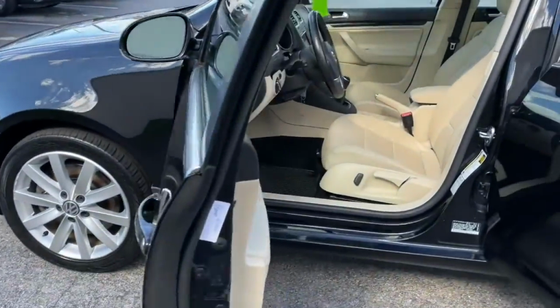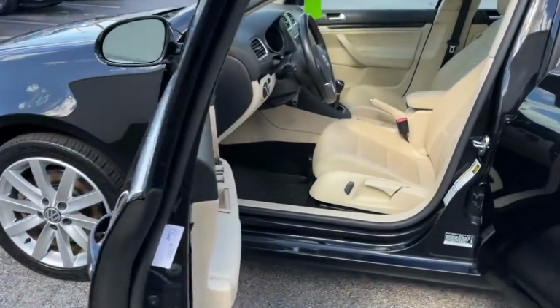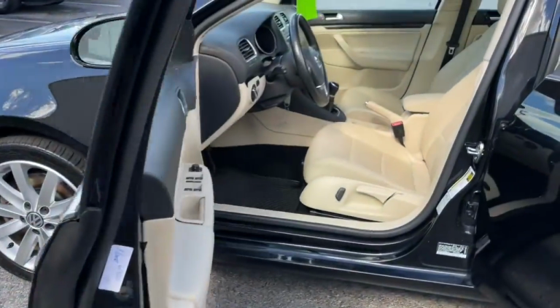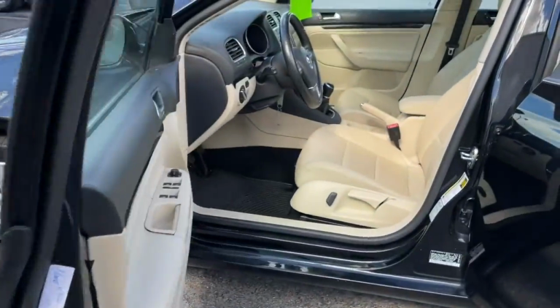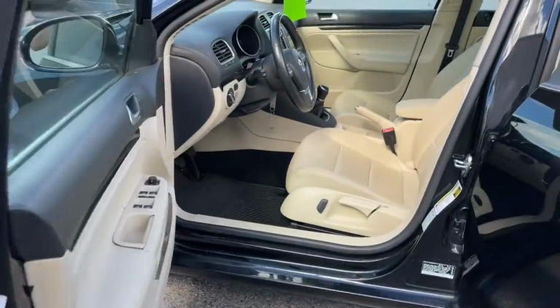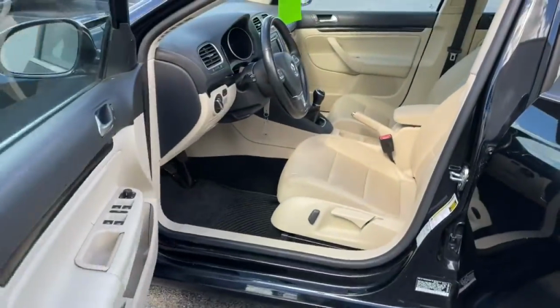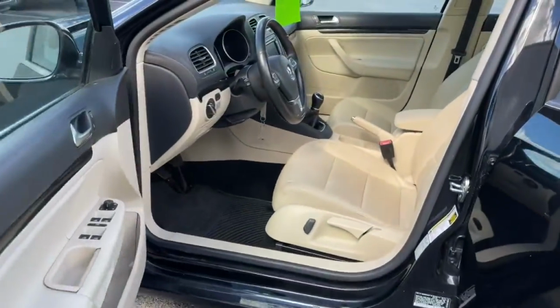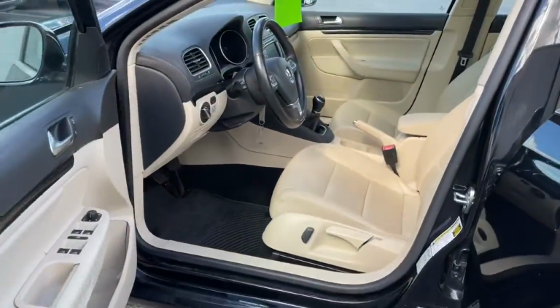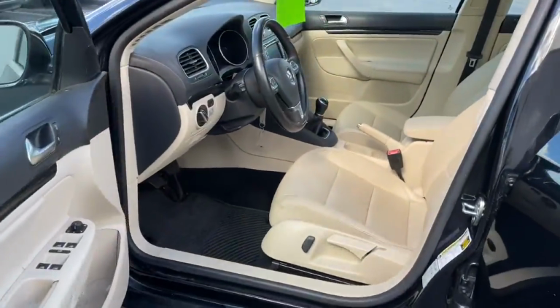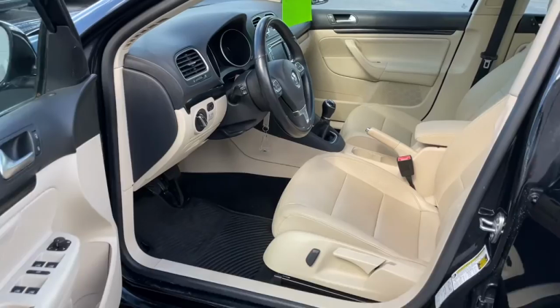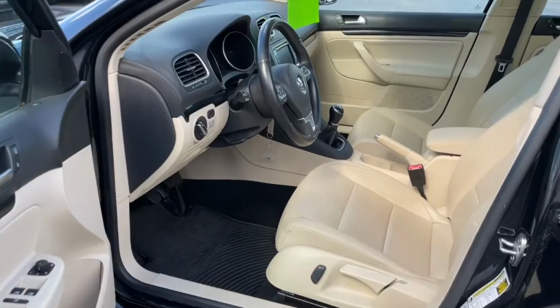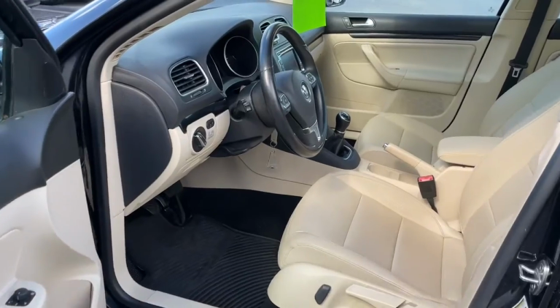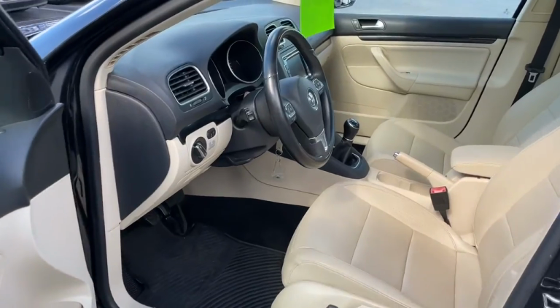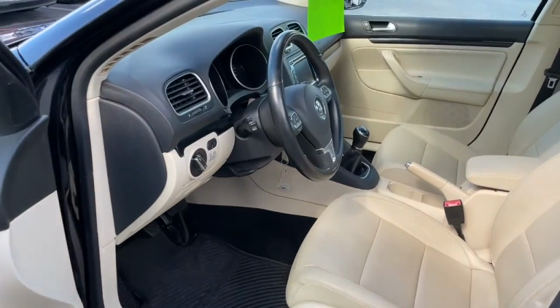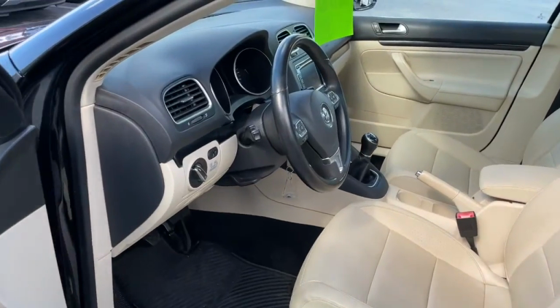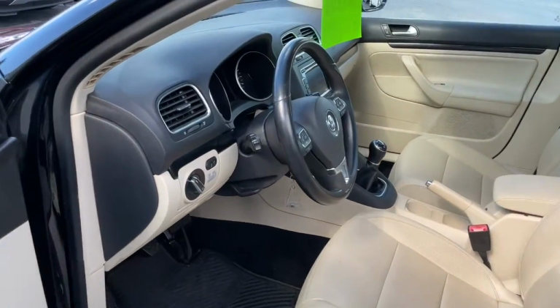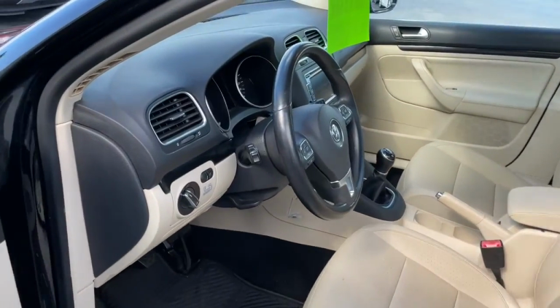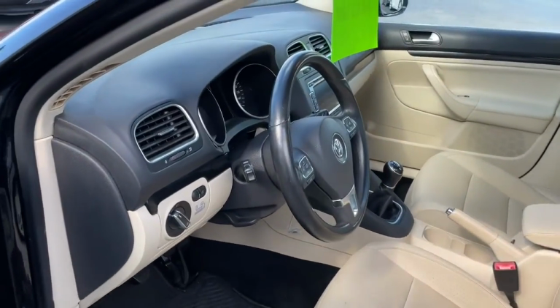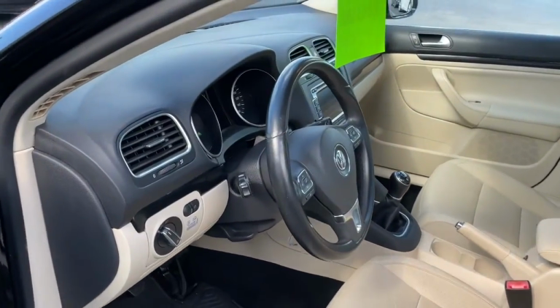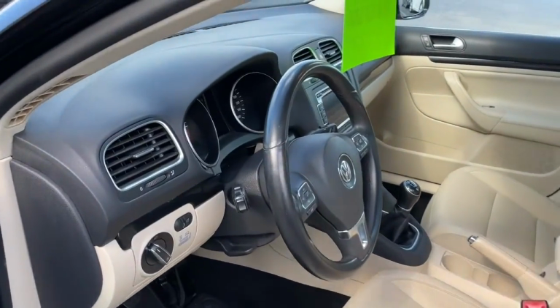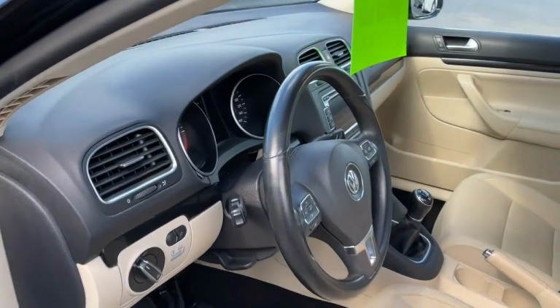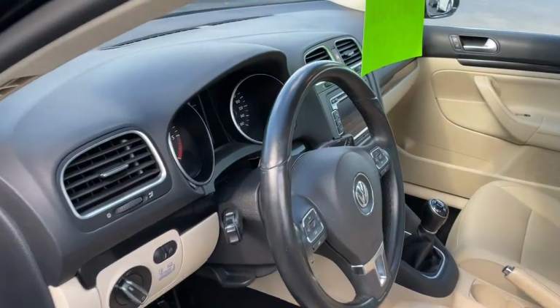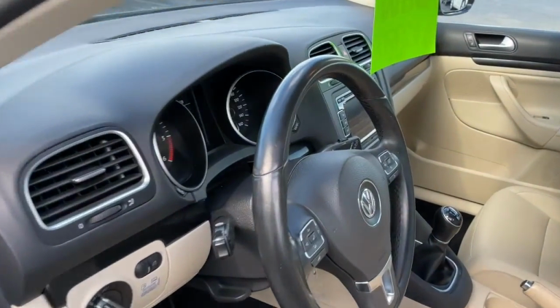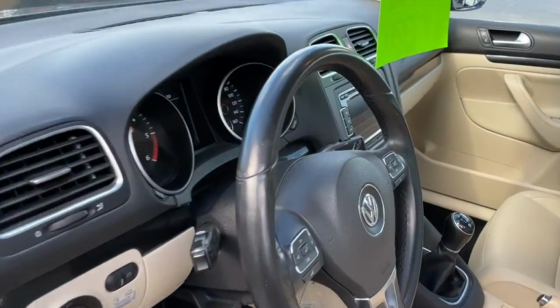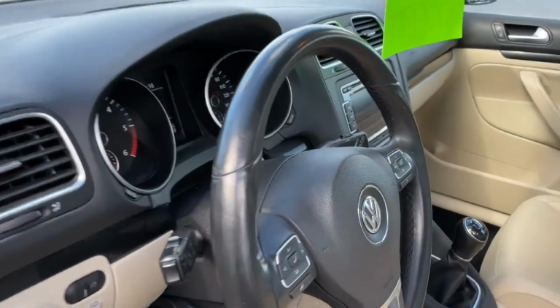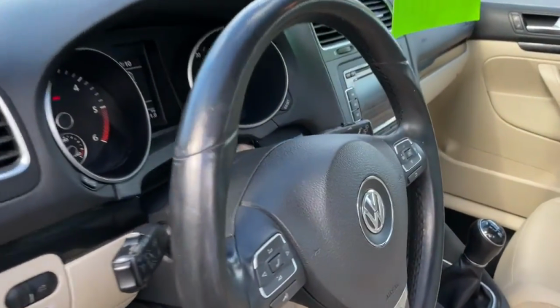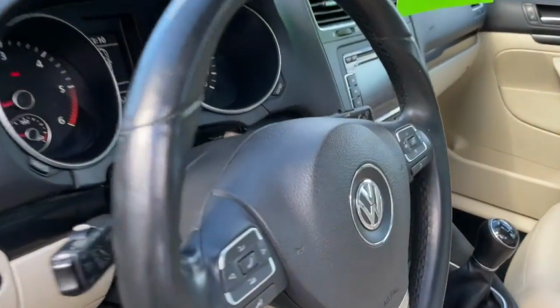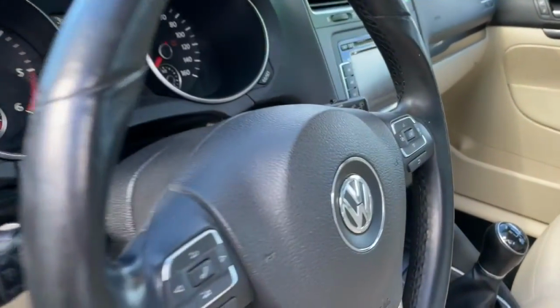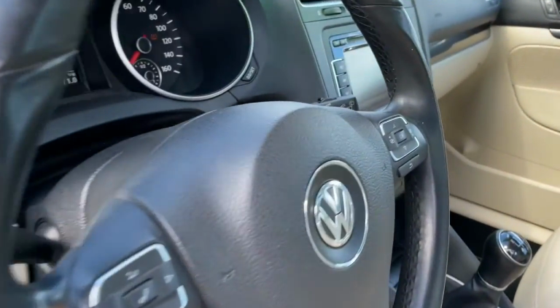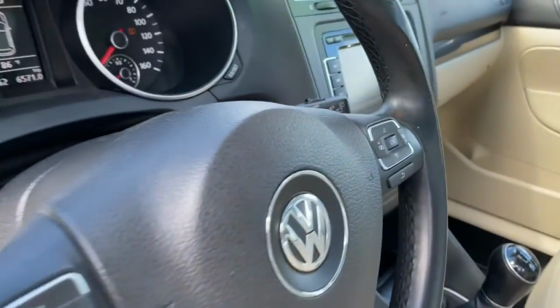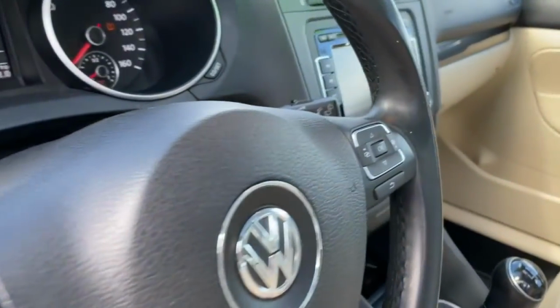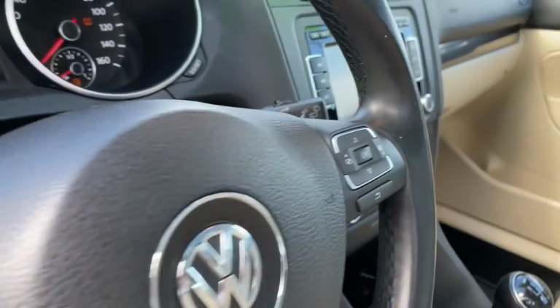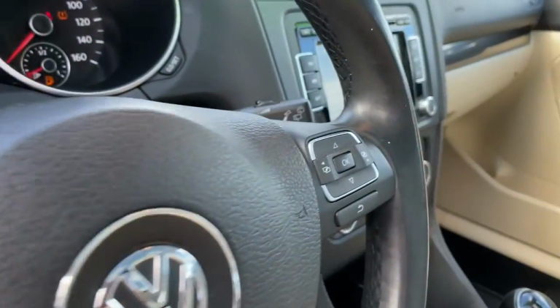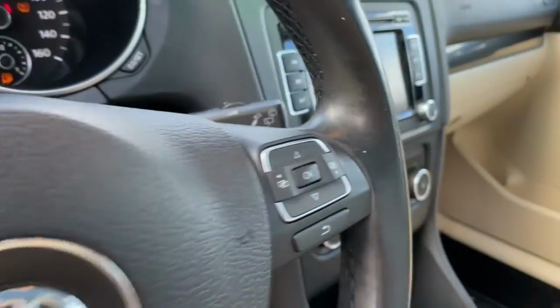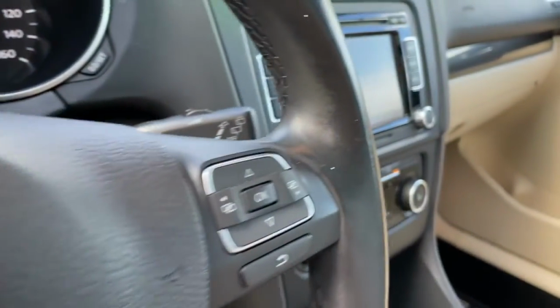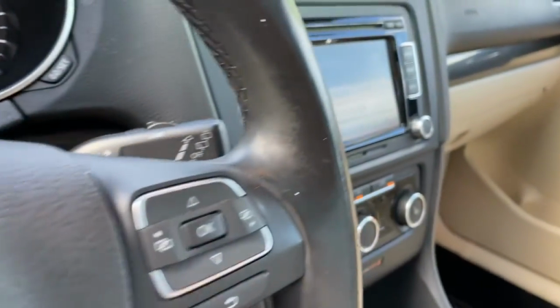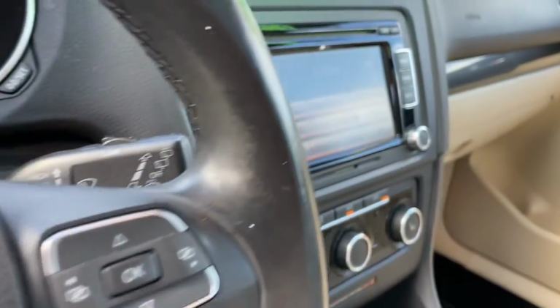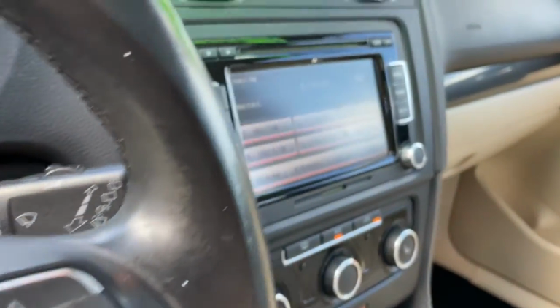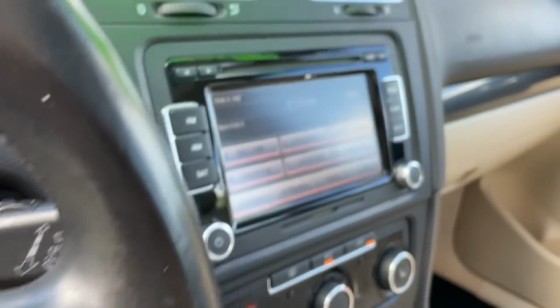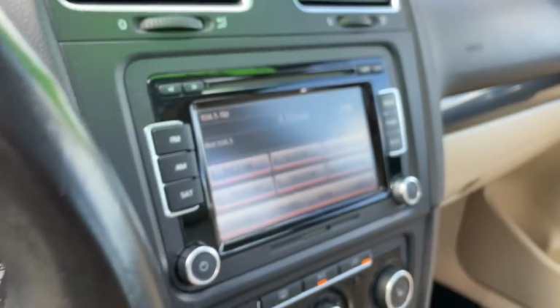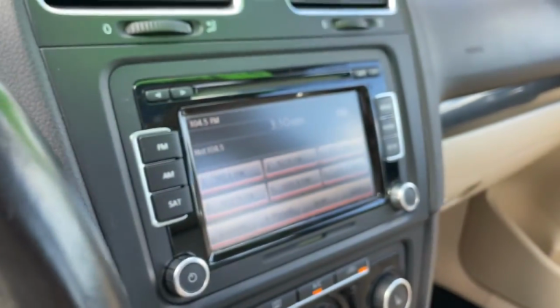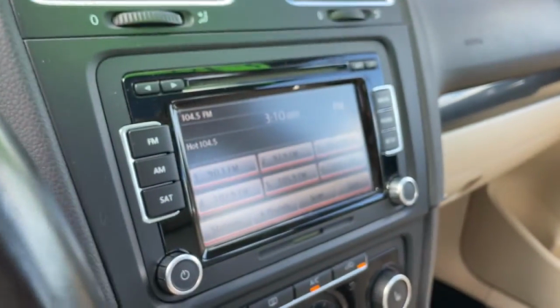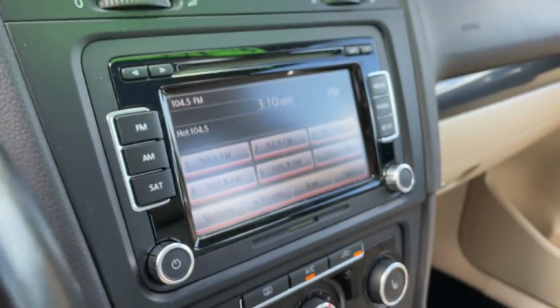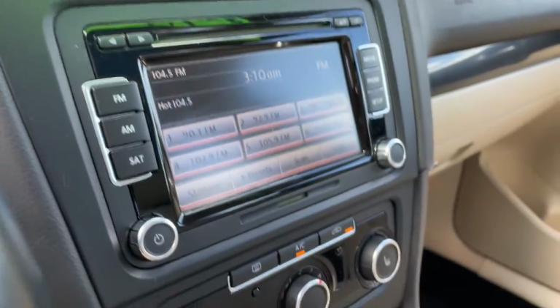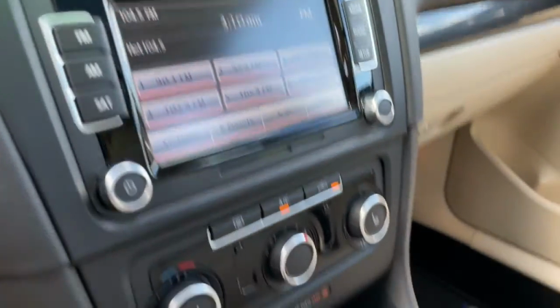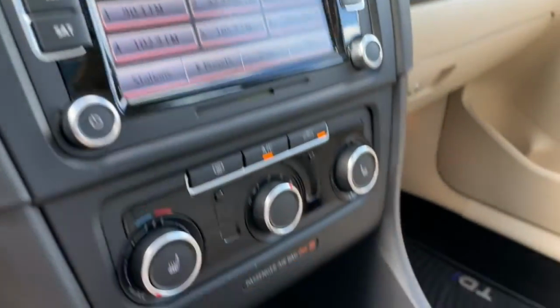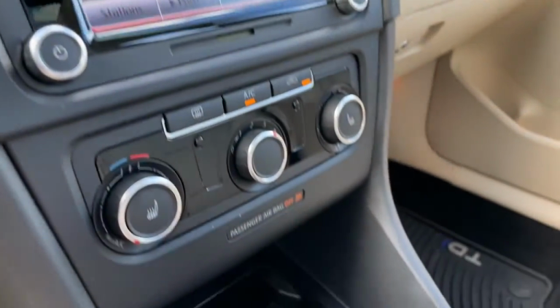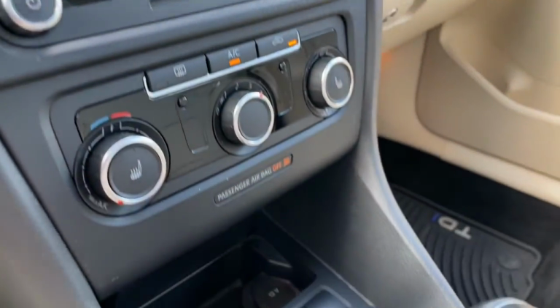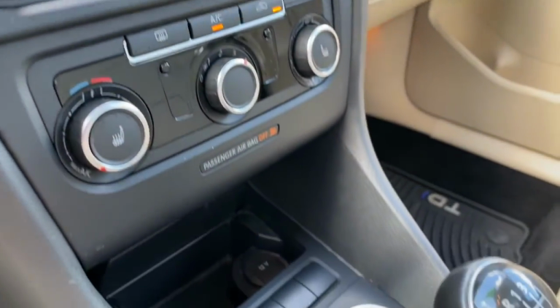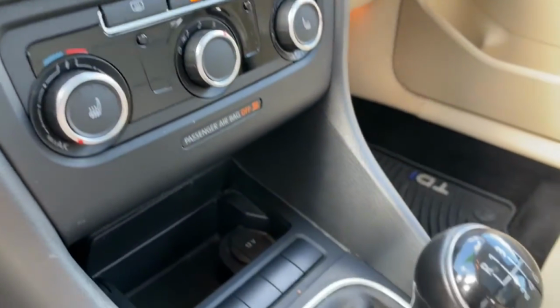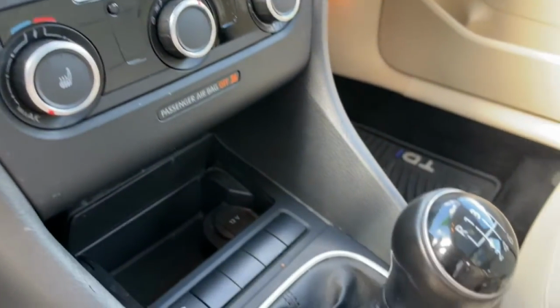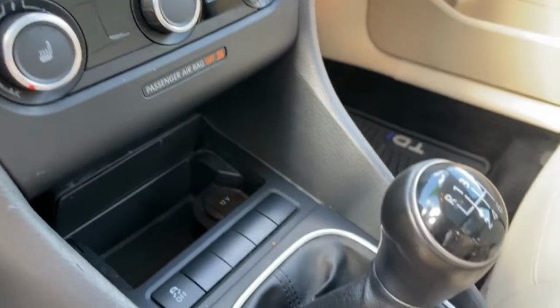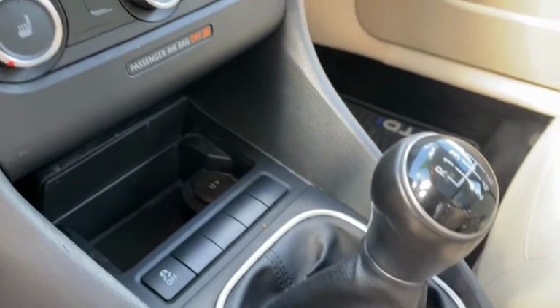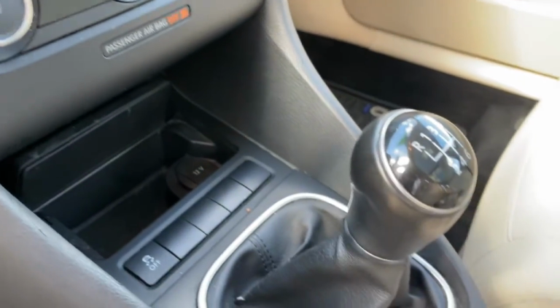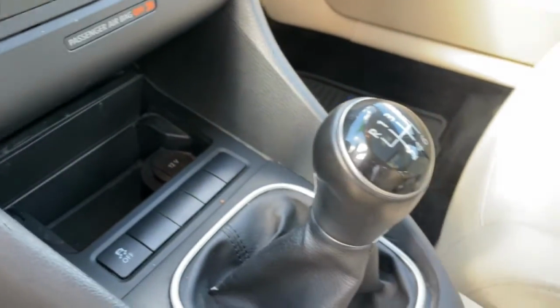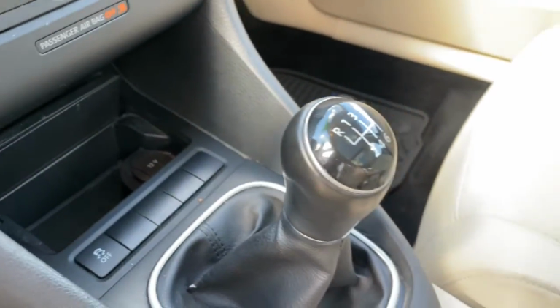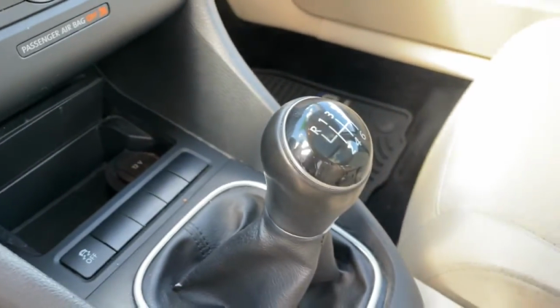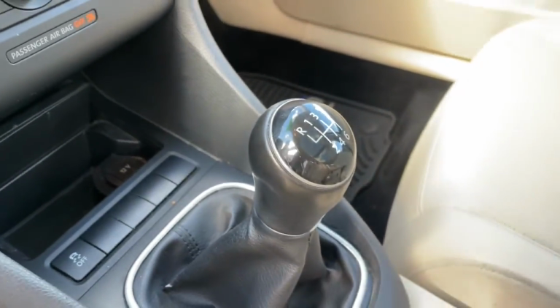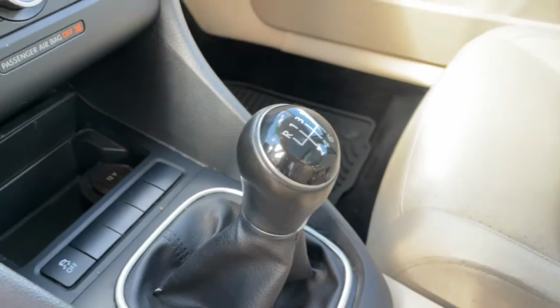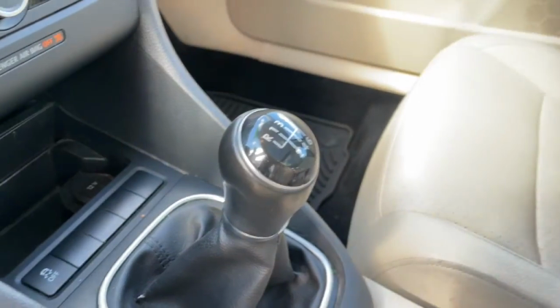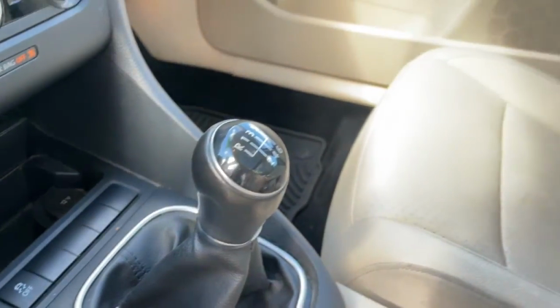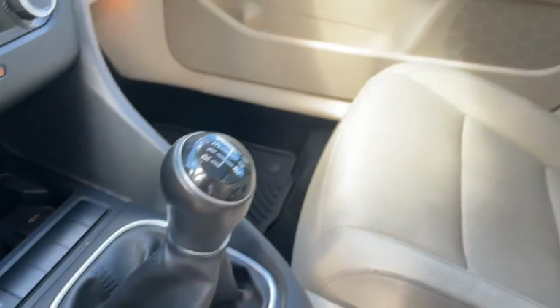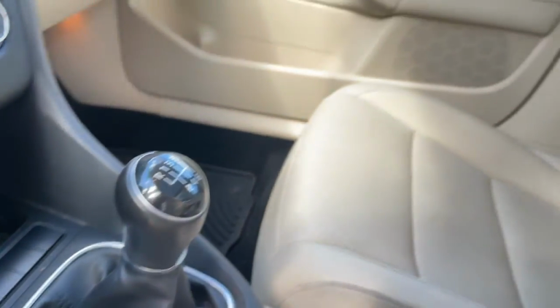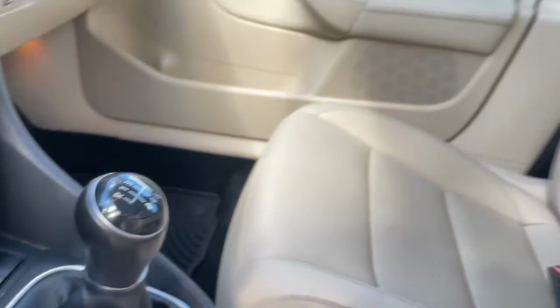Take a closer look at this Volkswagen Jetta, the compact sedan that's tastefully understated, practical, and fun to drive.